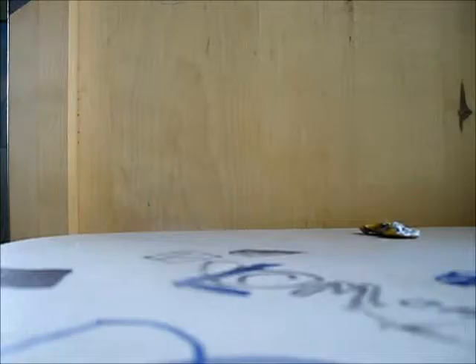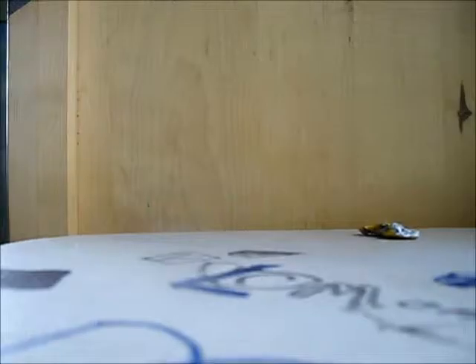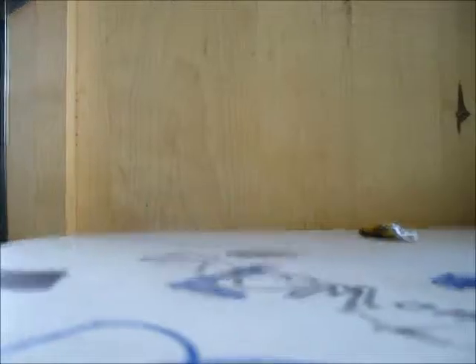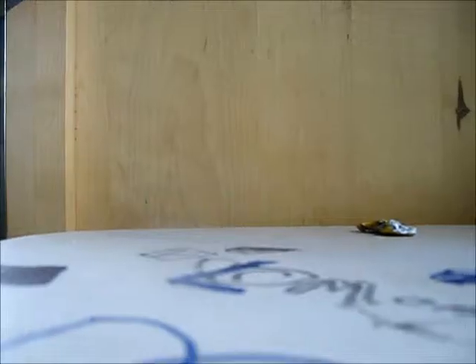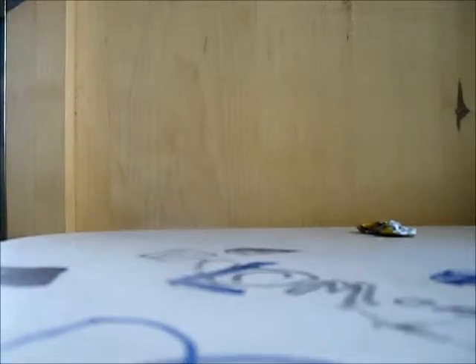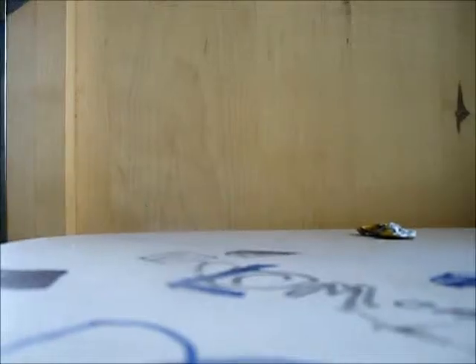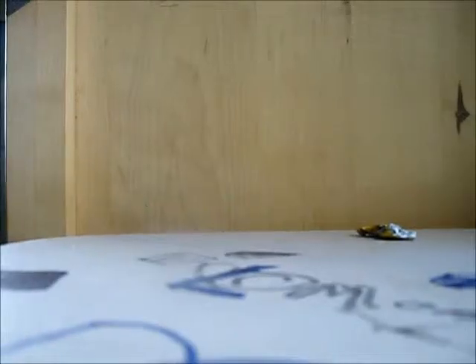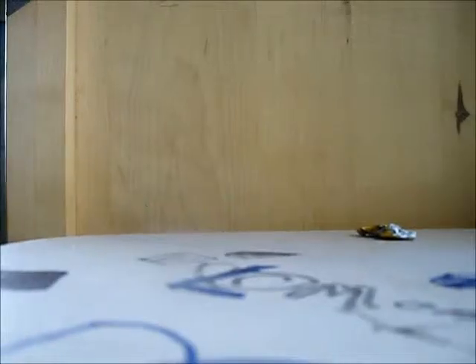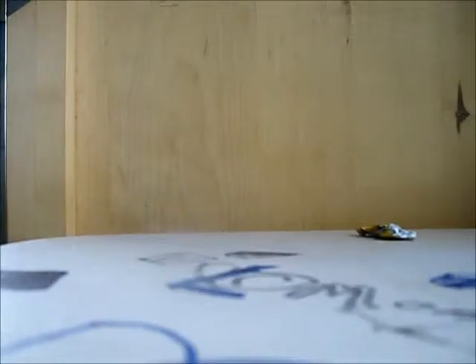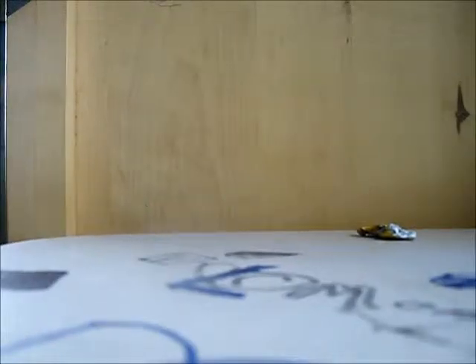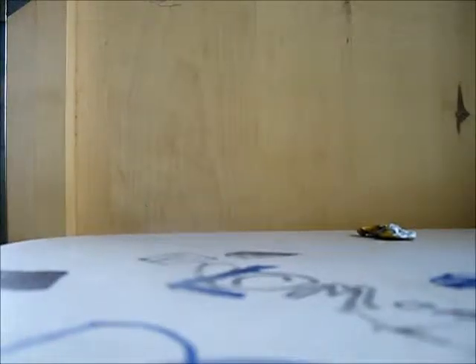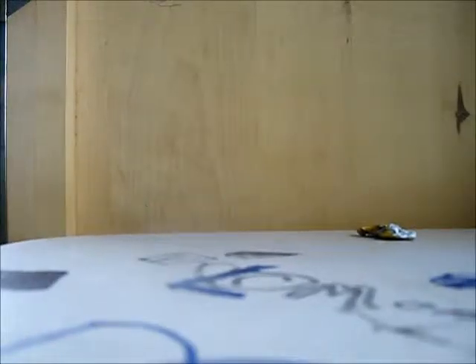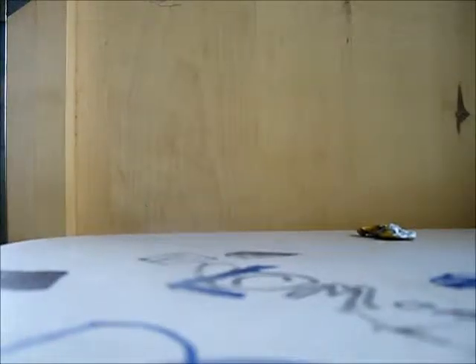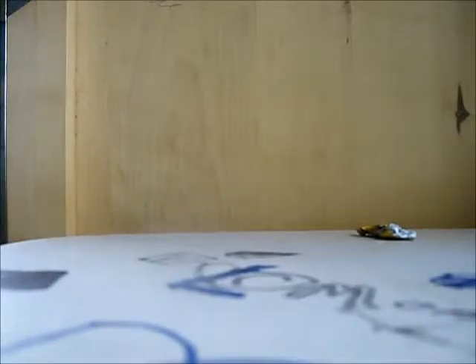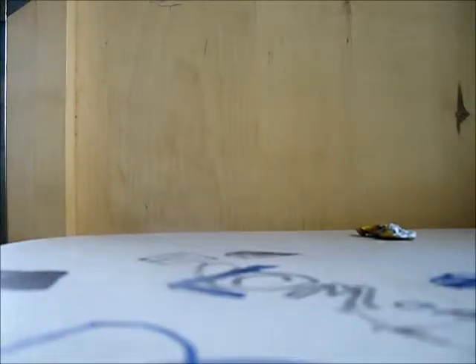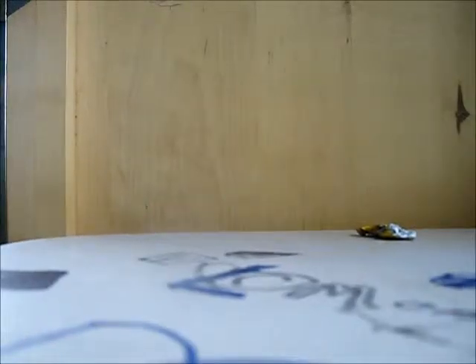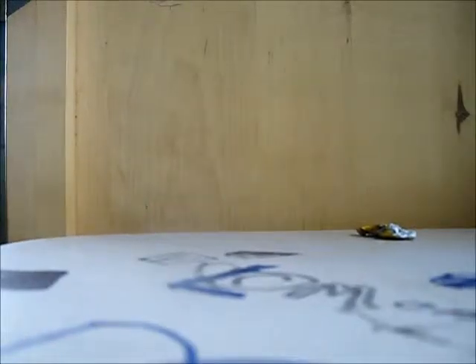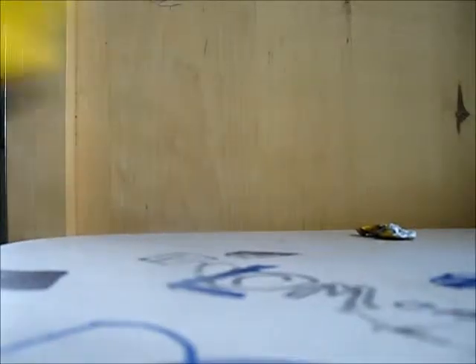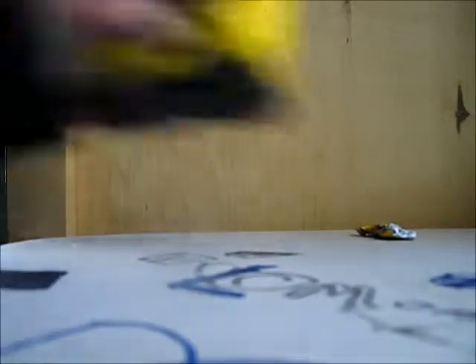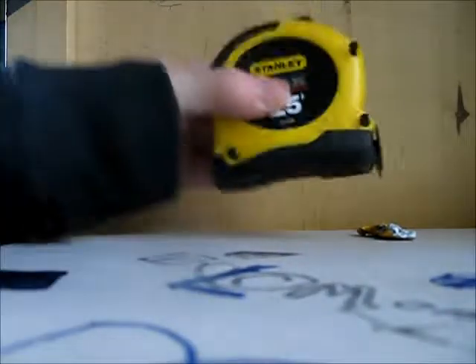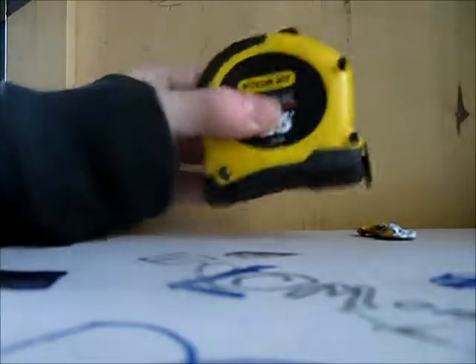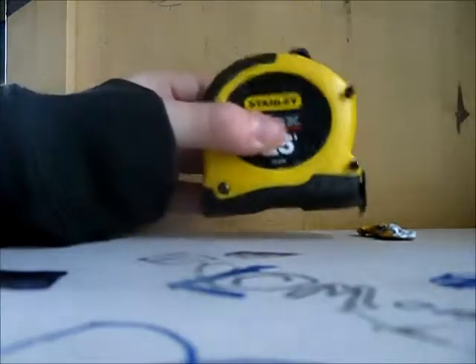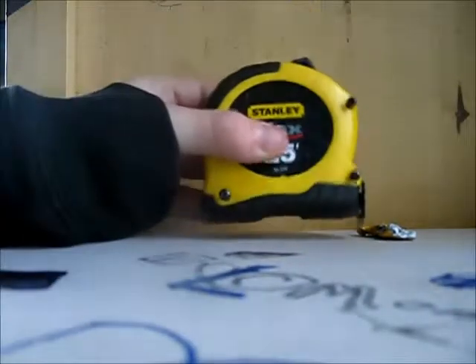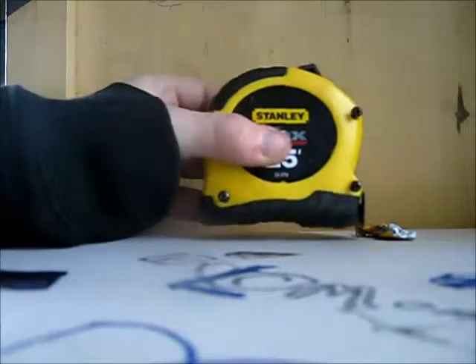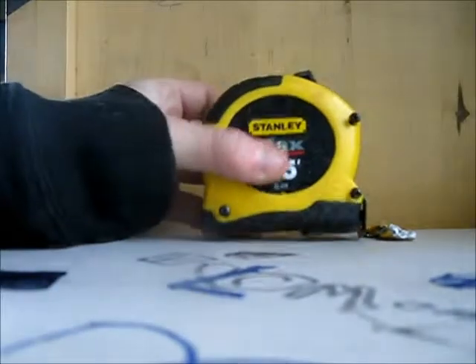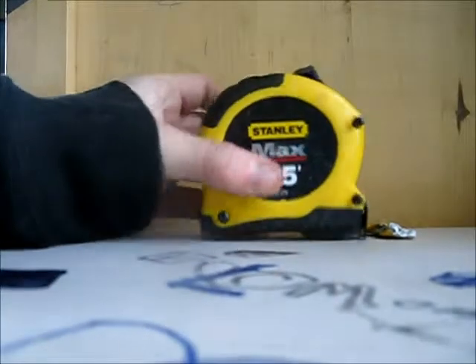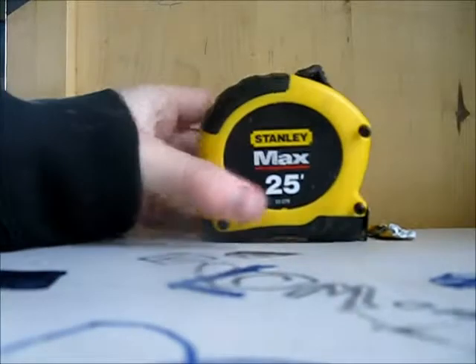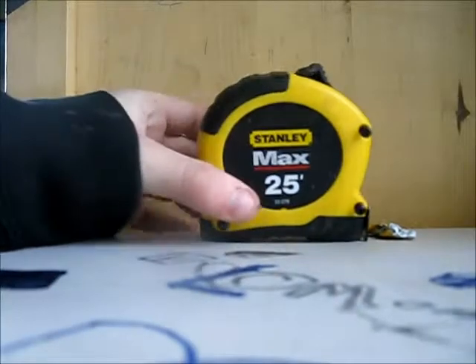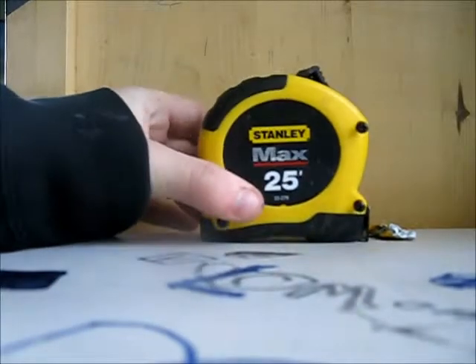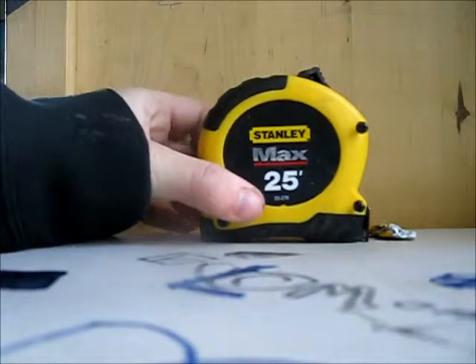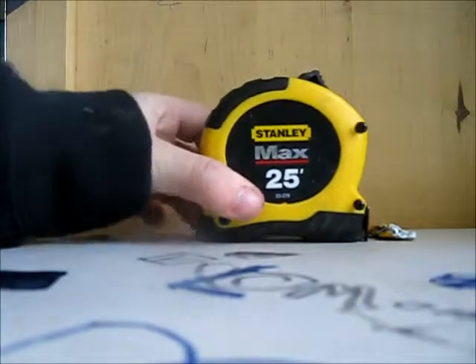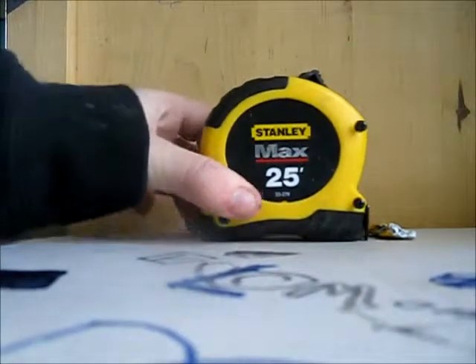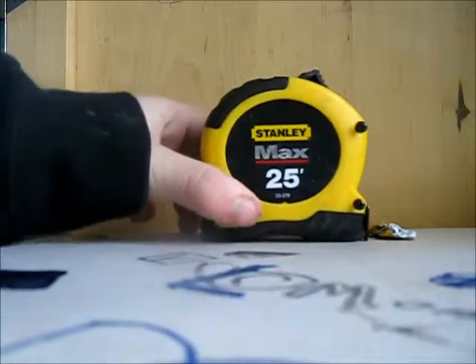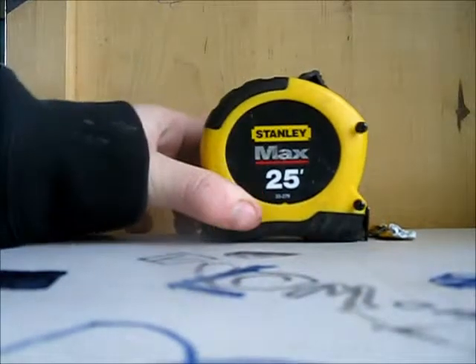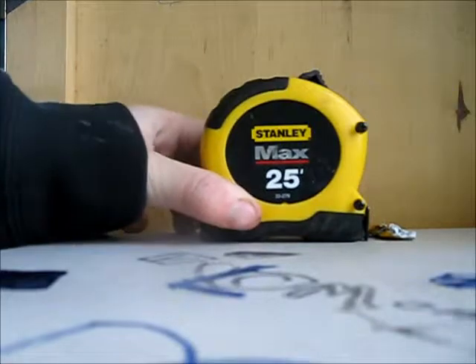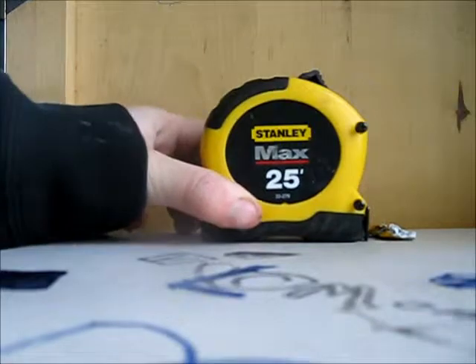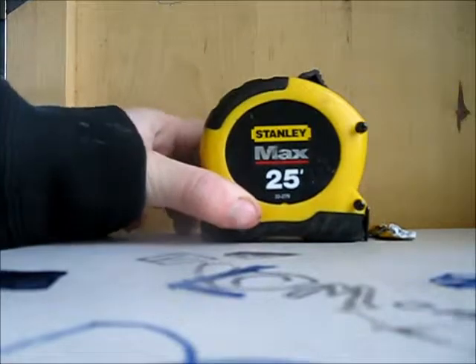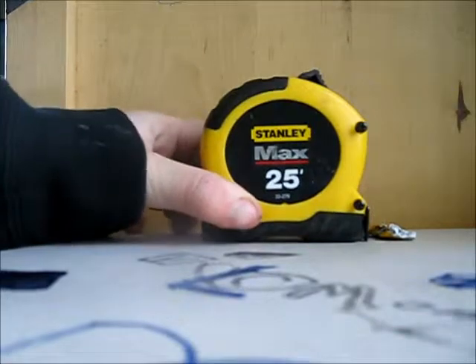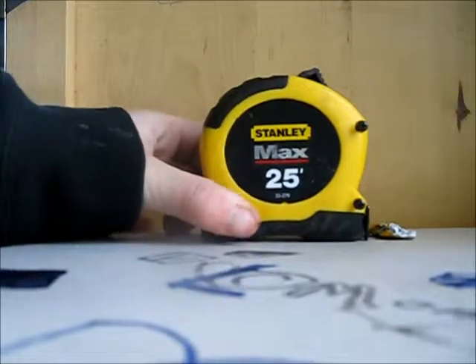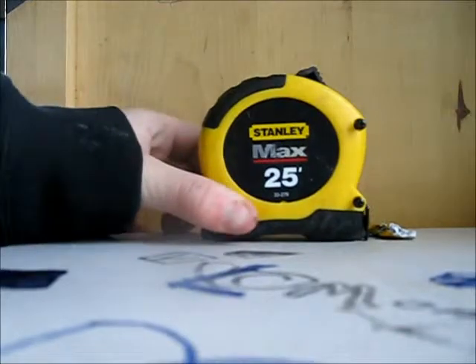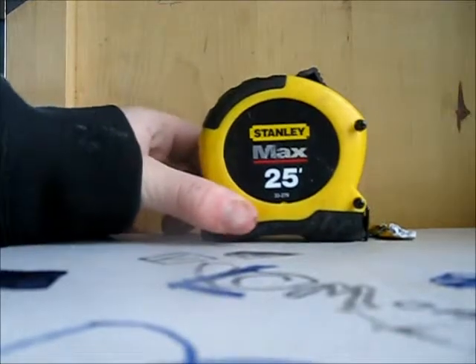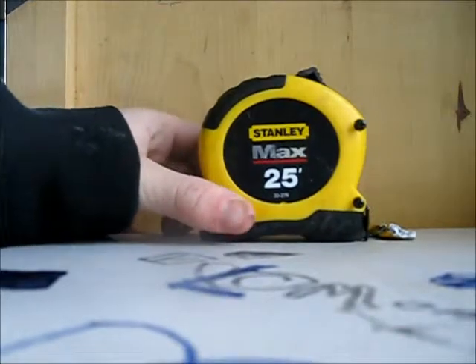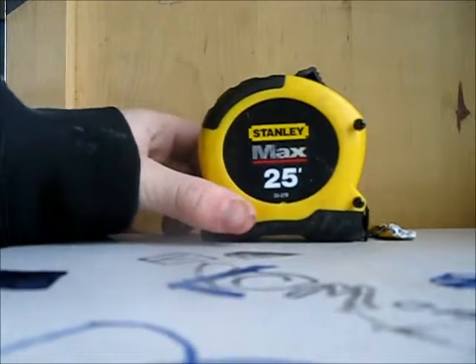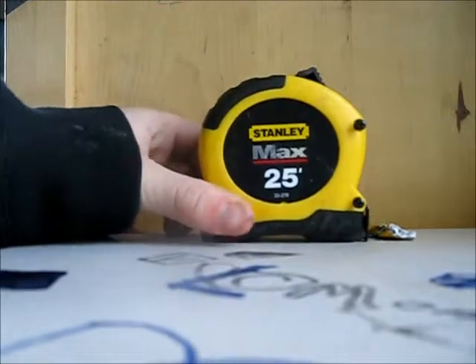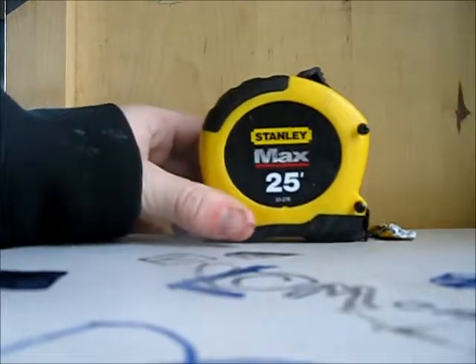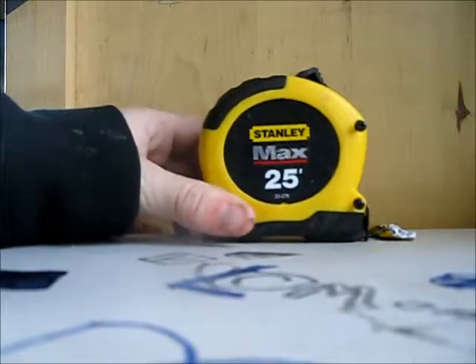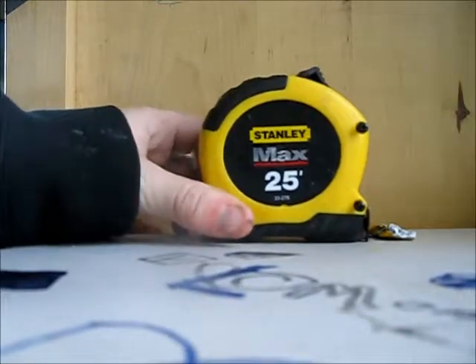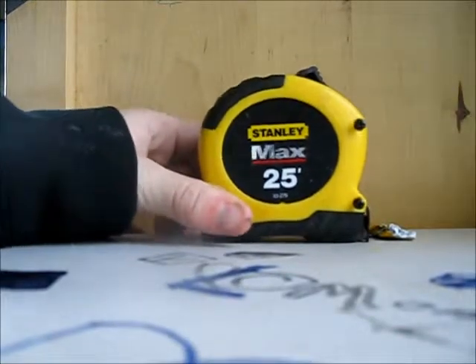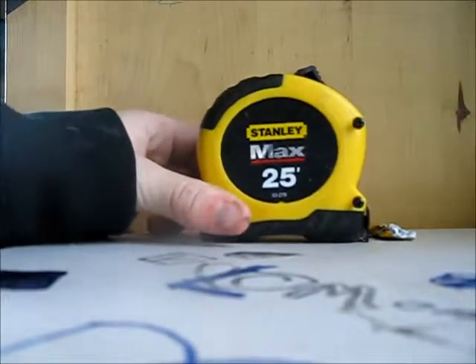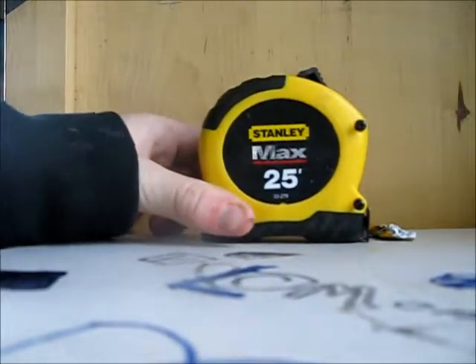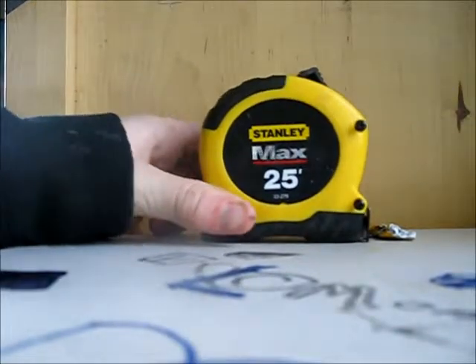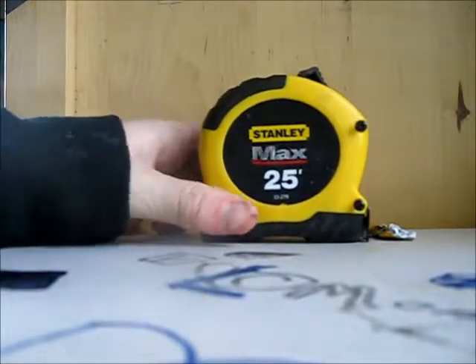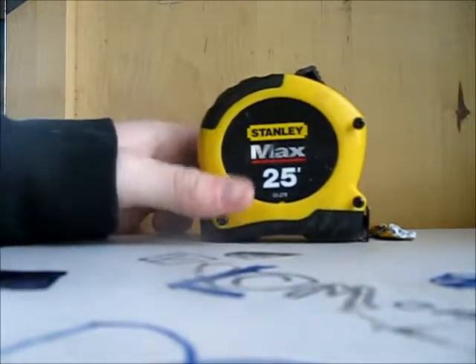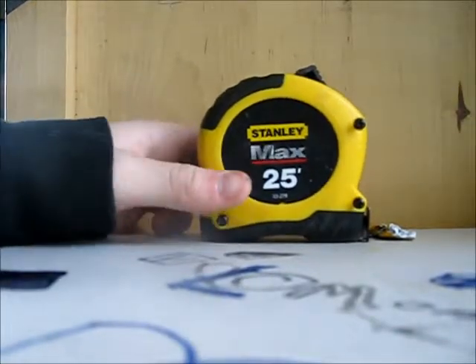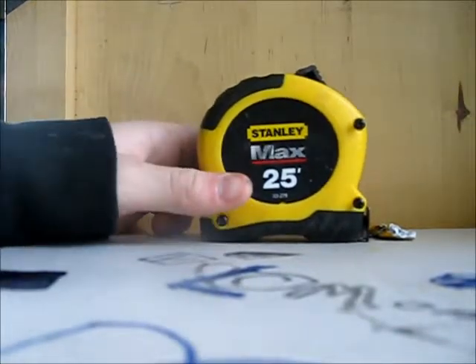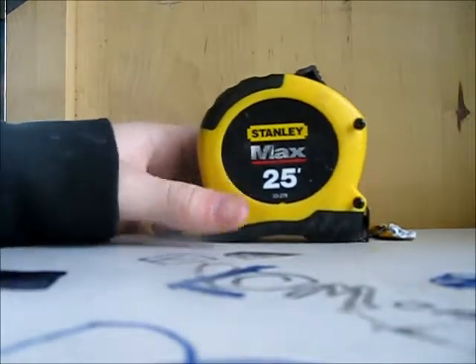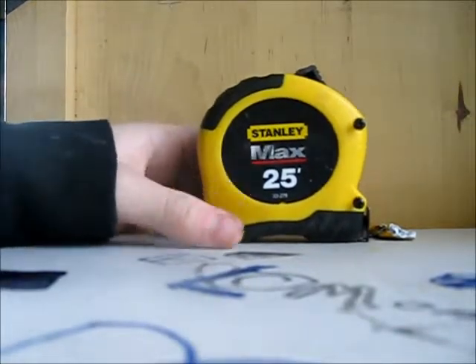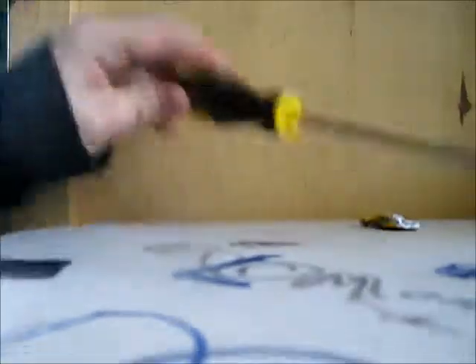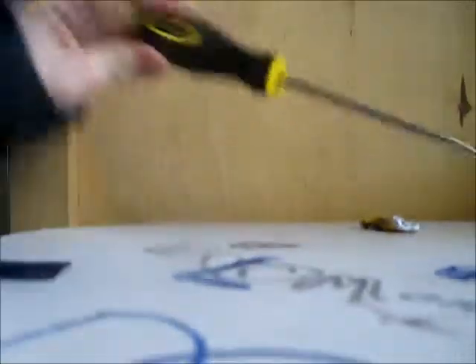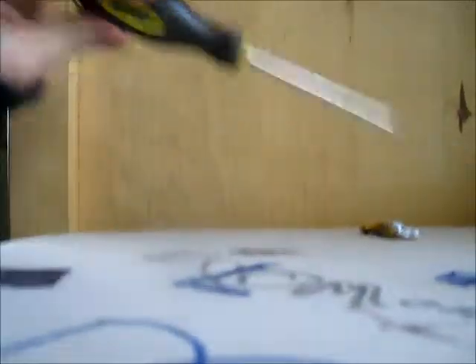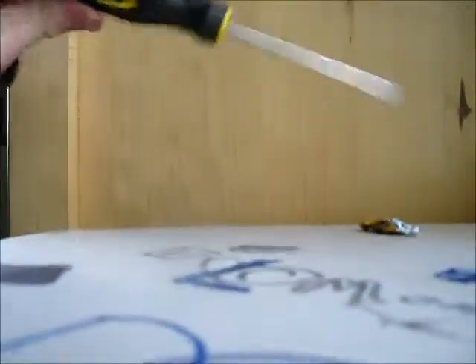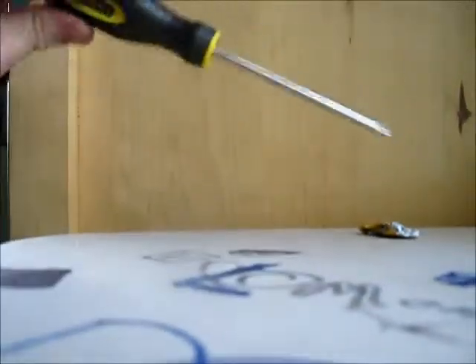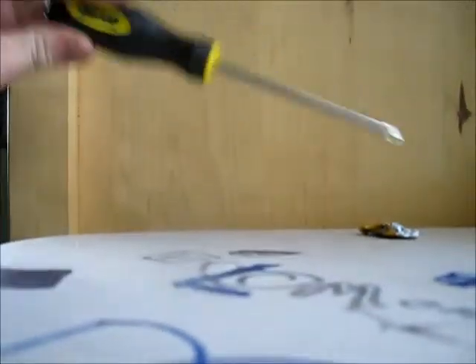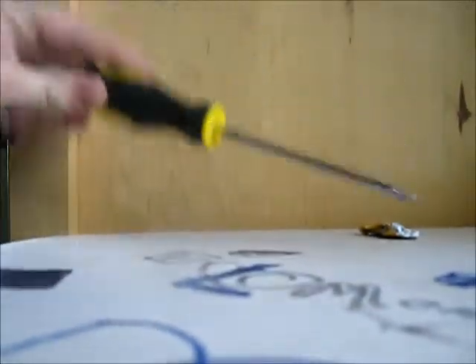For this project, you will need a measuring tape — and it doesn't matter what size it is — and a screwdriver.